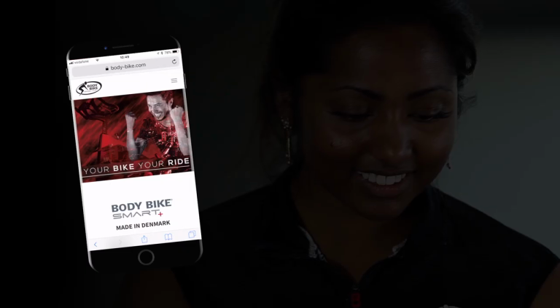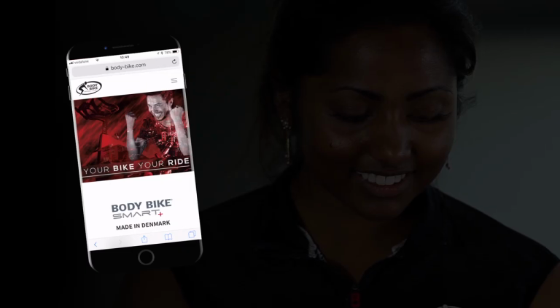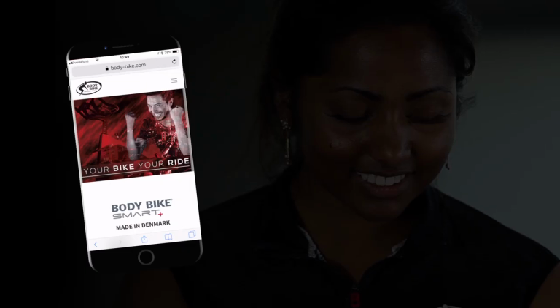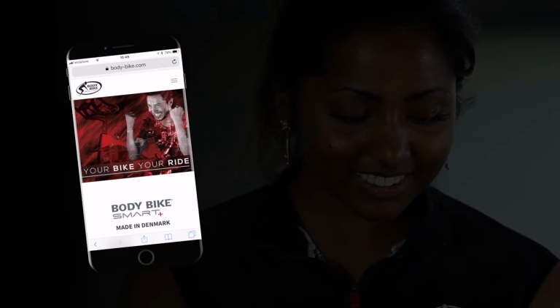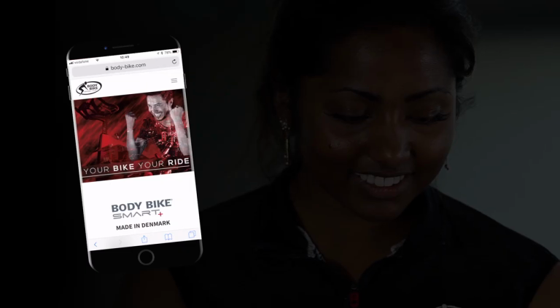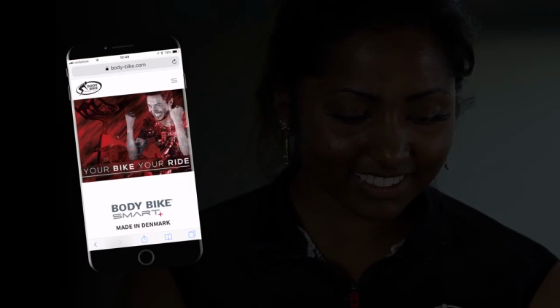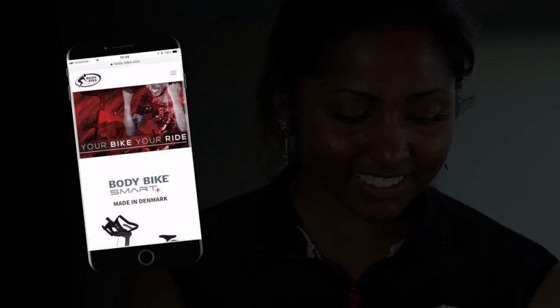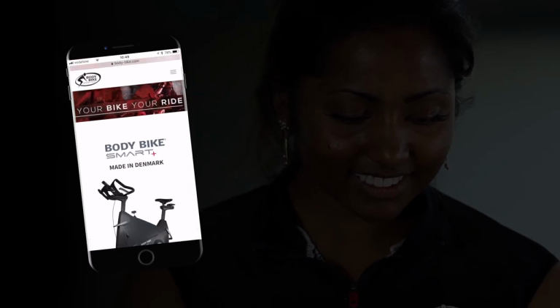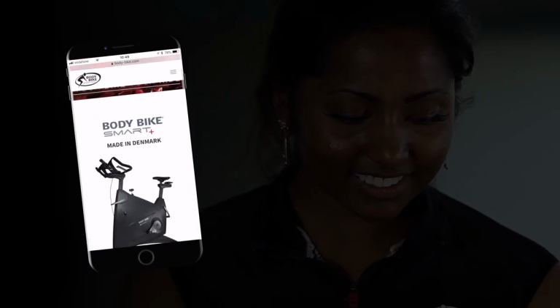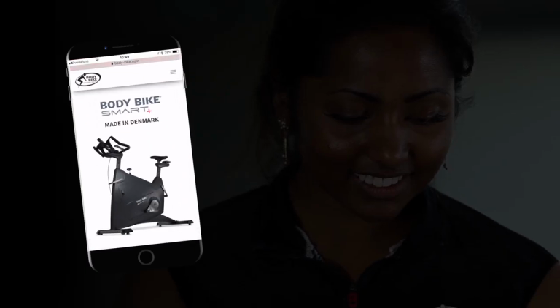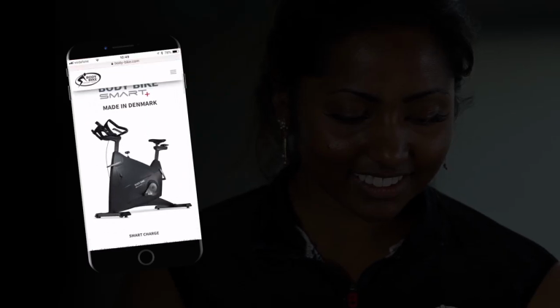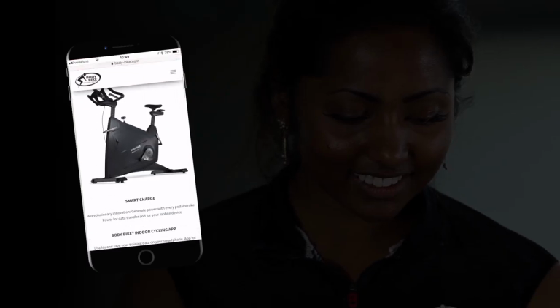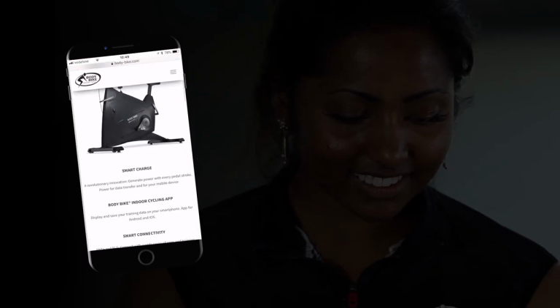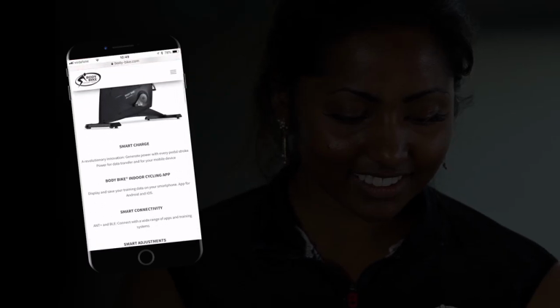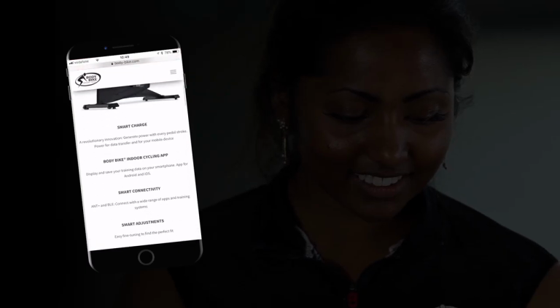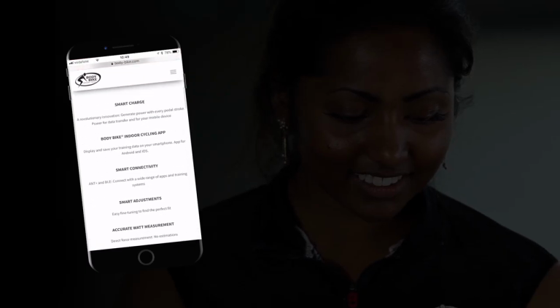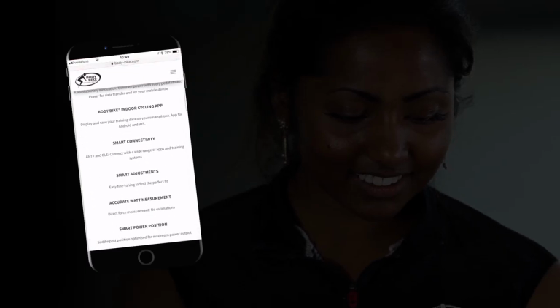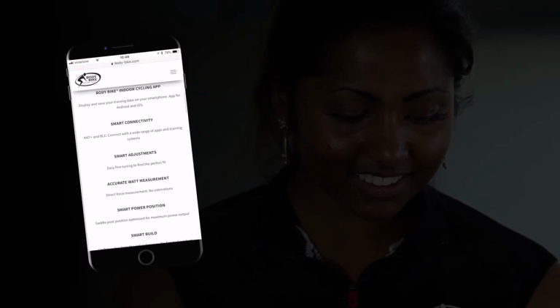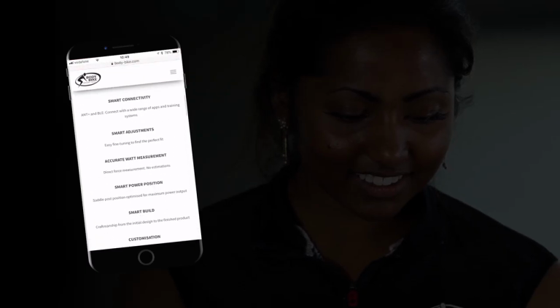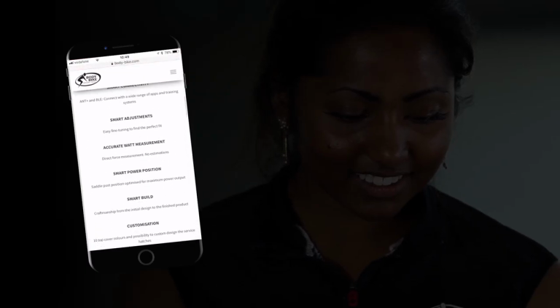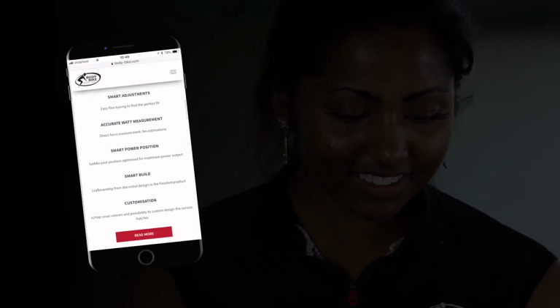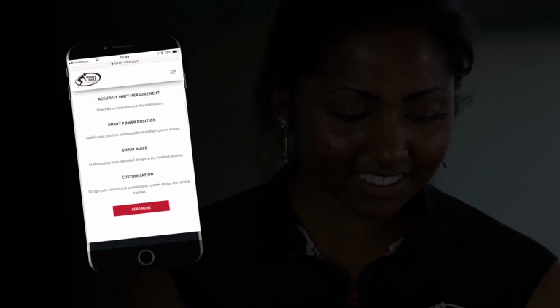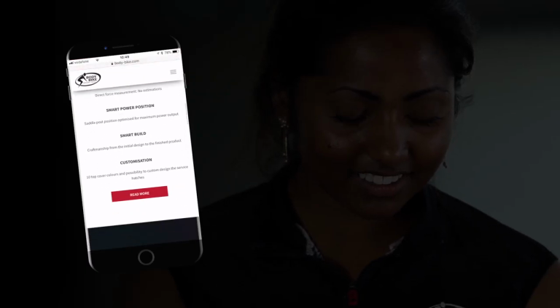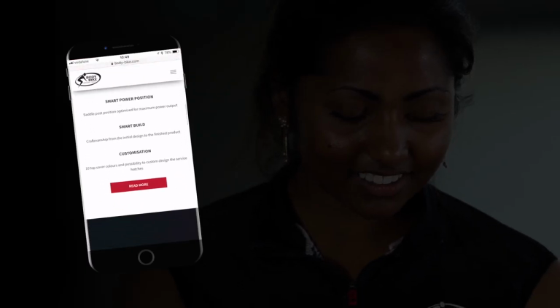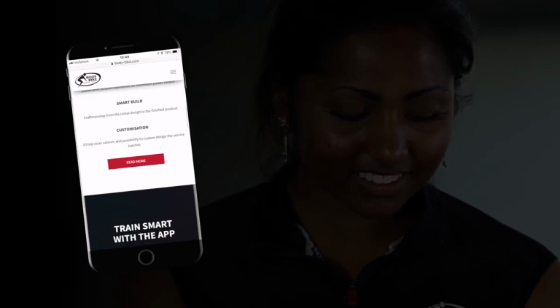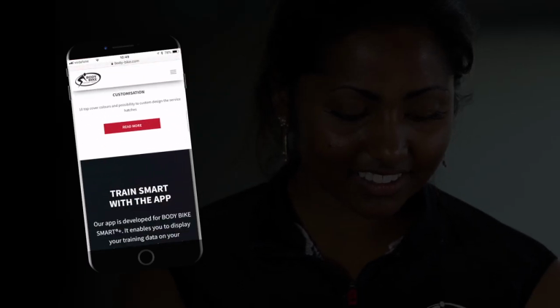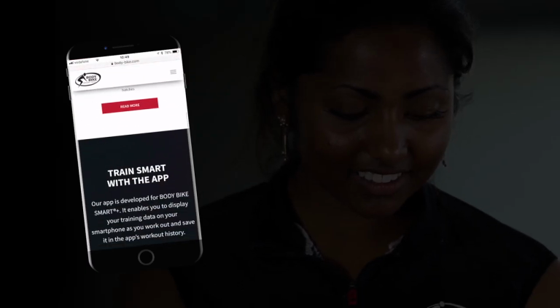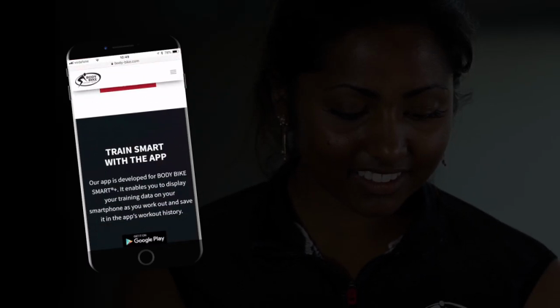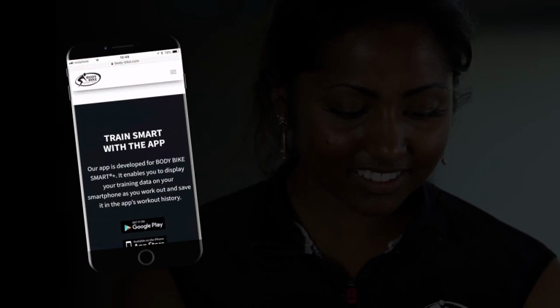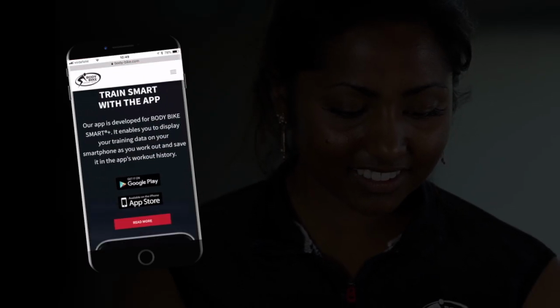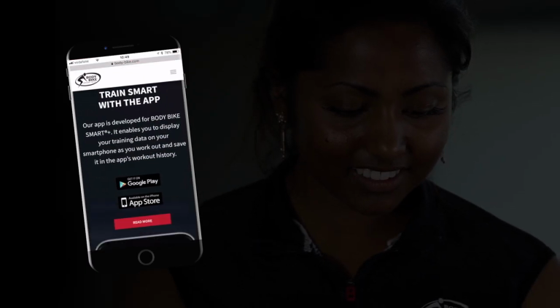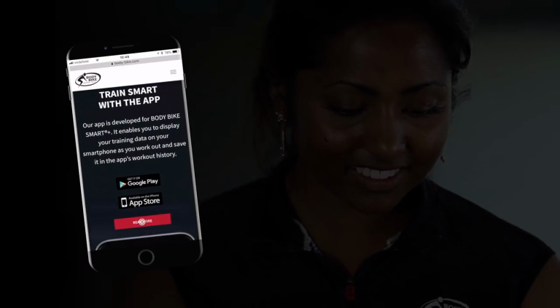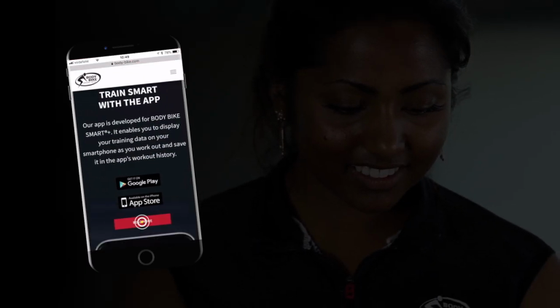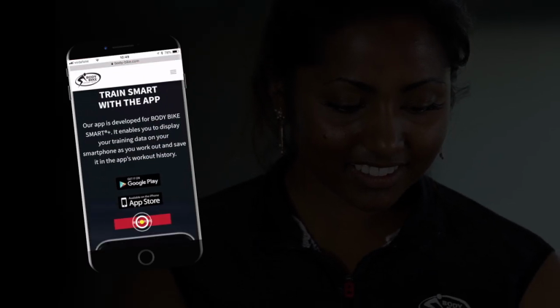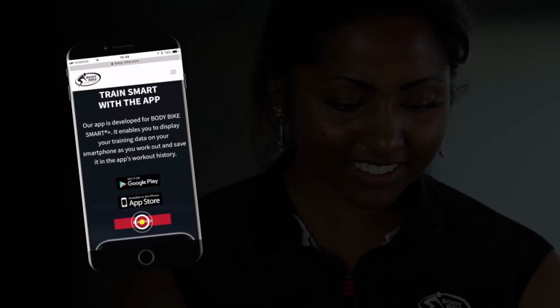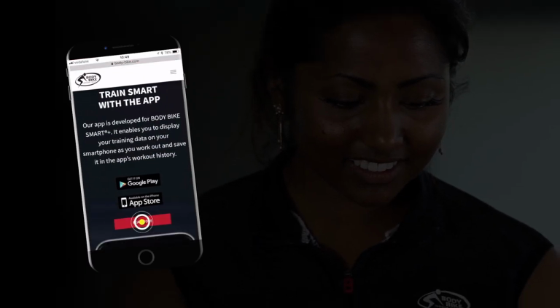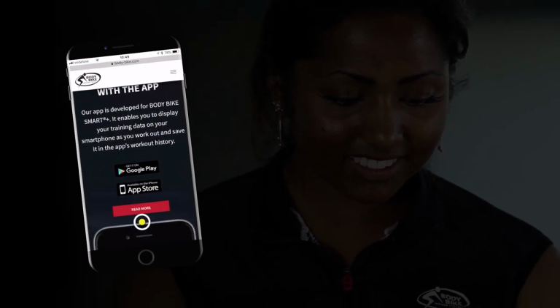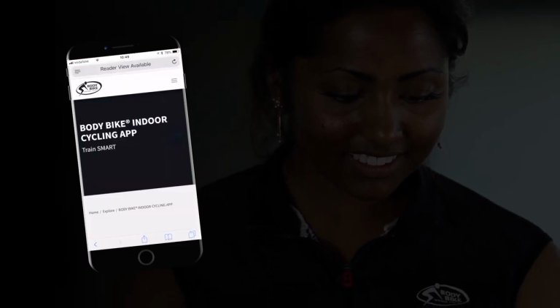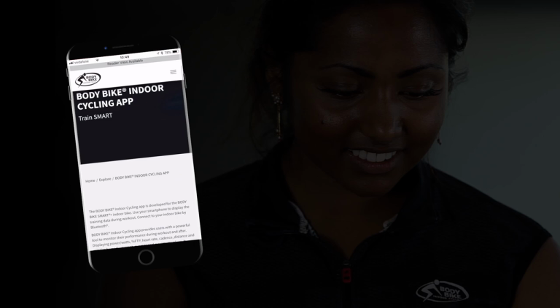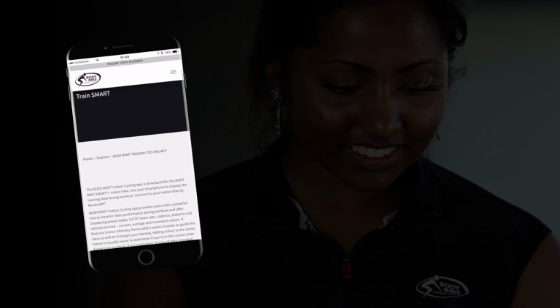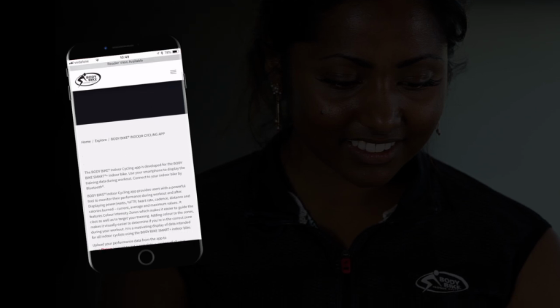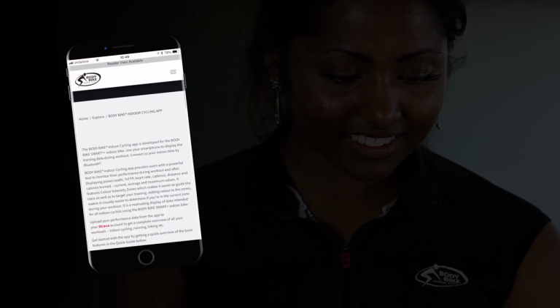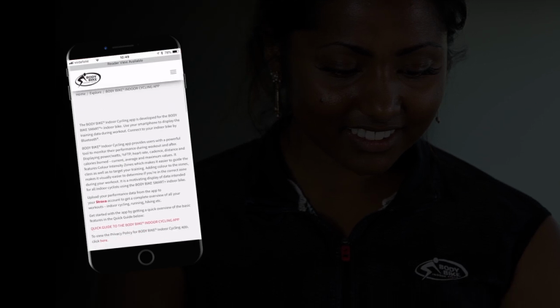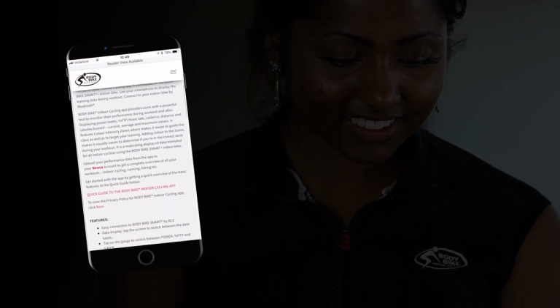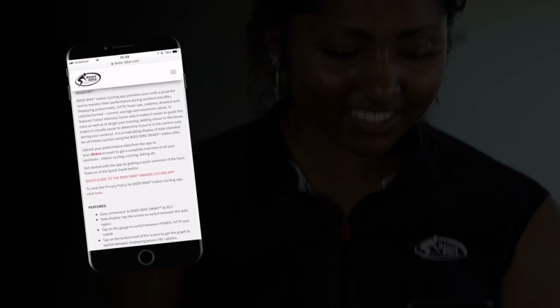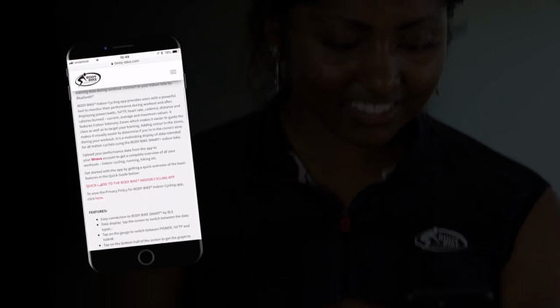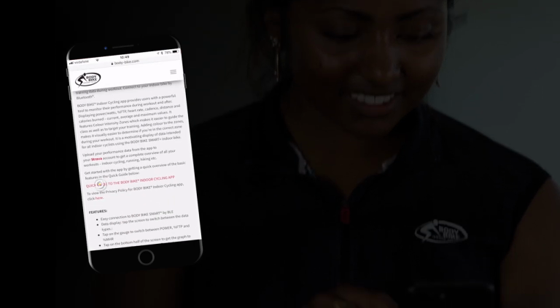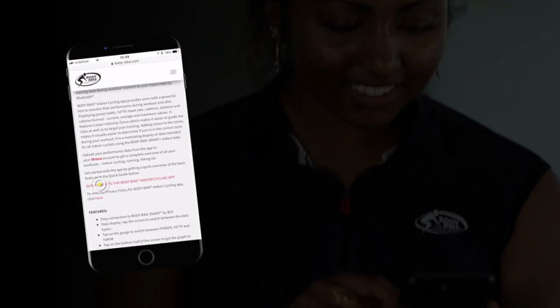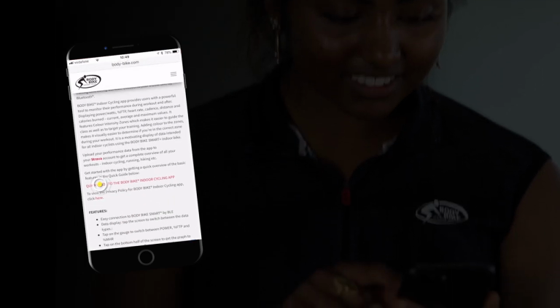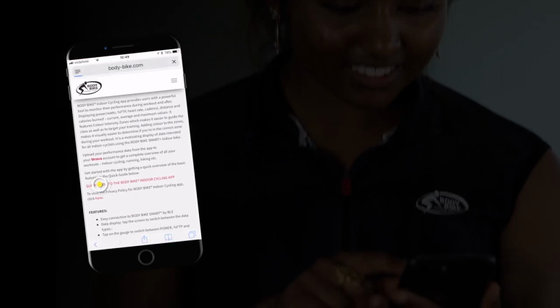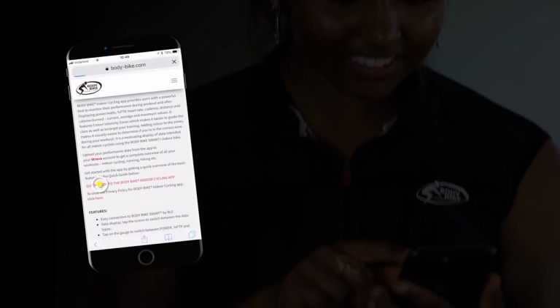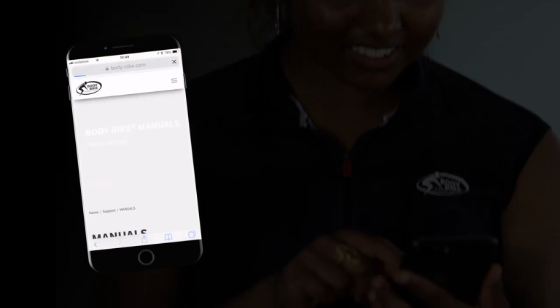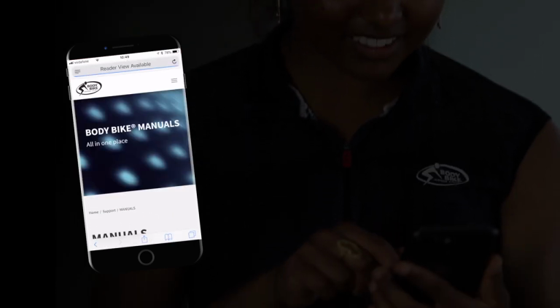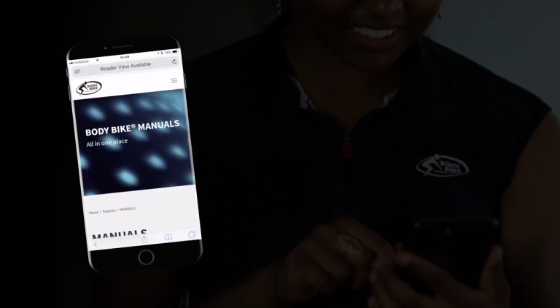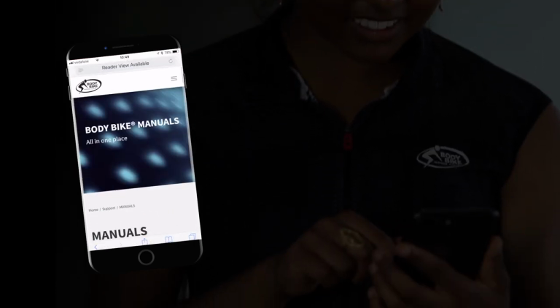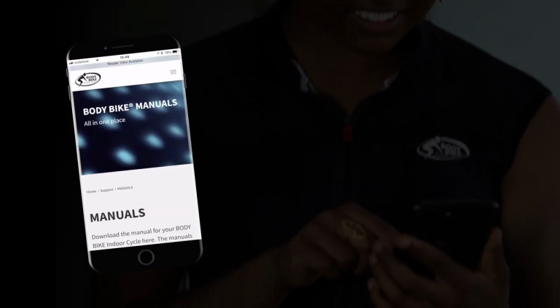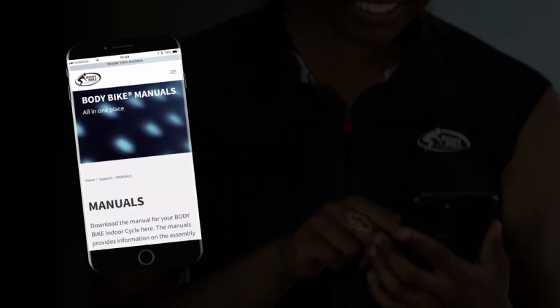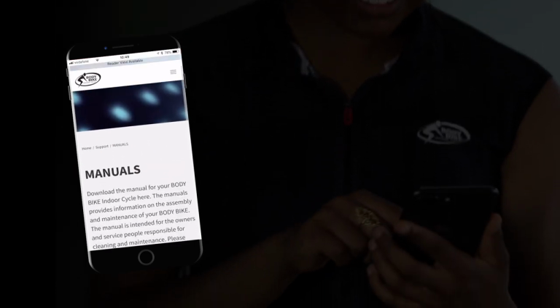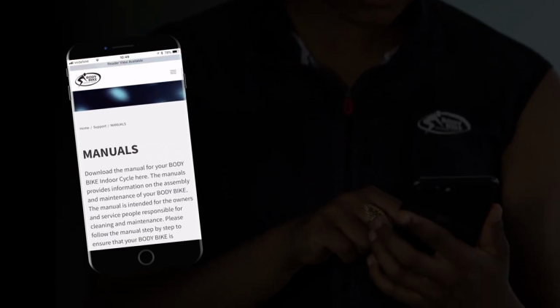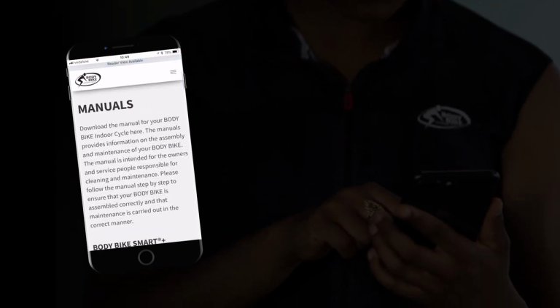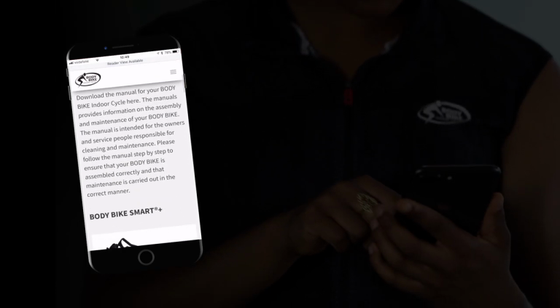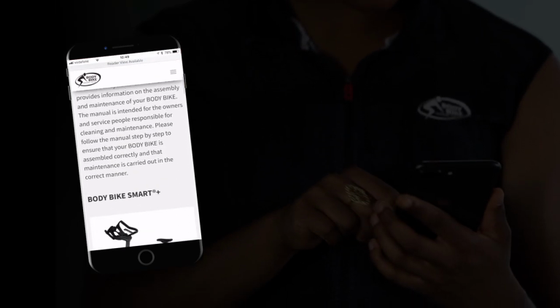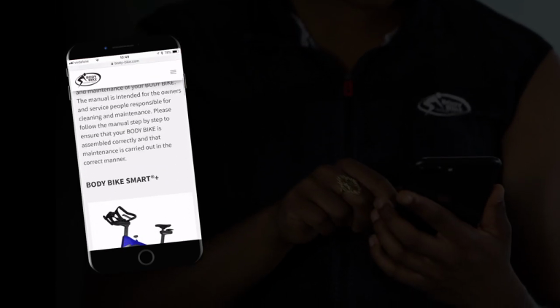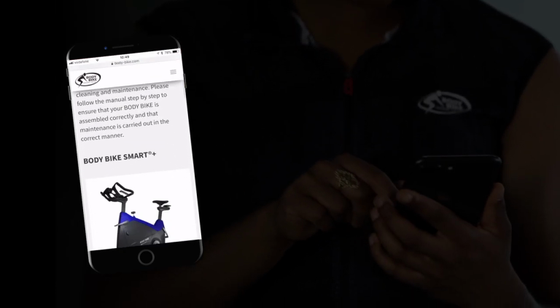For more information on BodyBike's app or how to connect to other training apps like, for example, Strava, please visit our website.